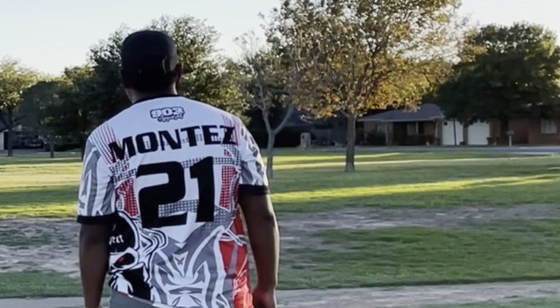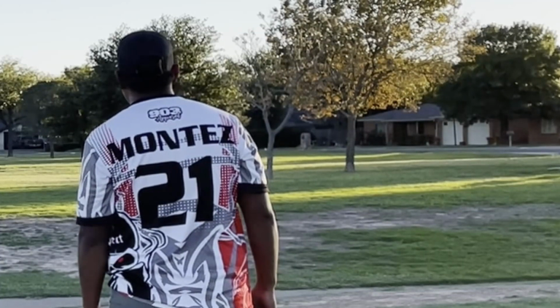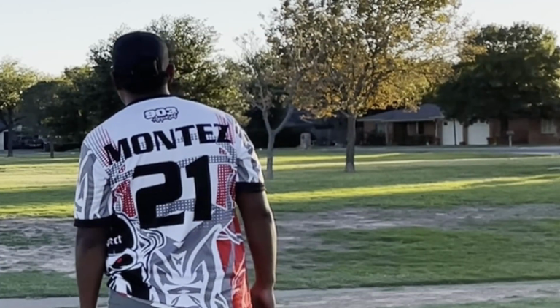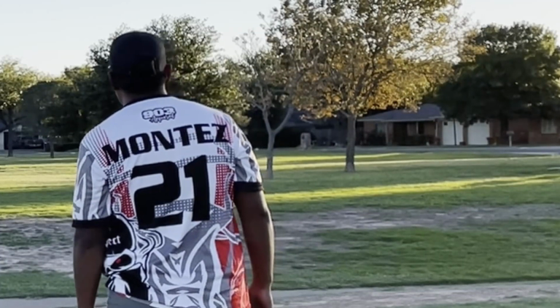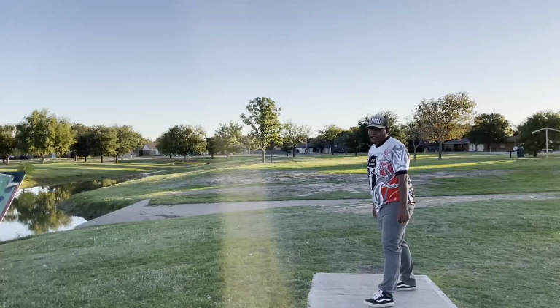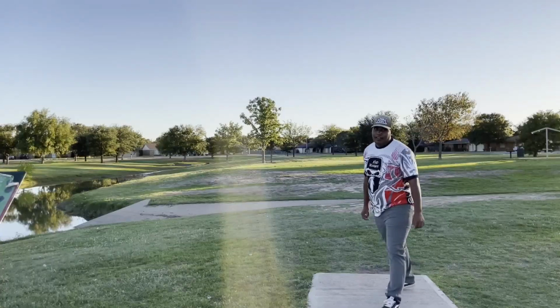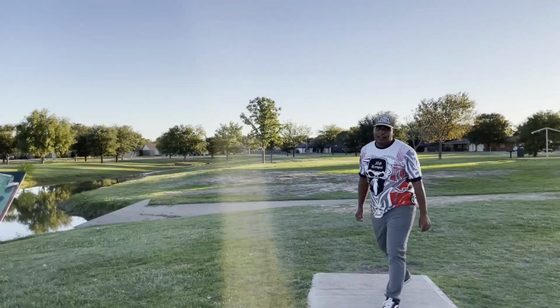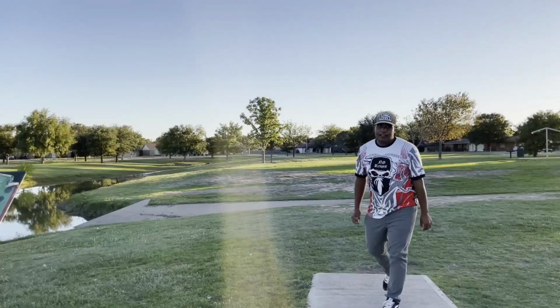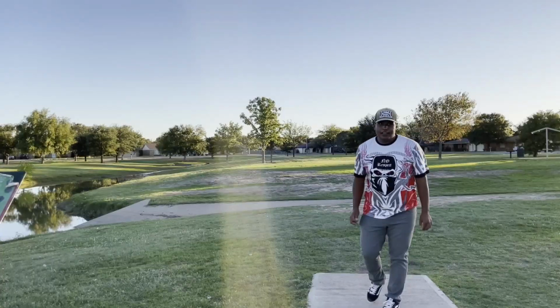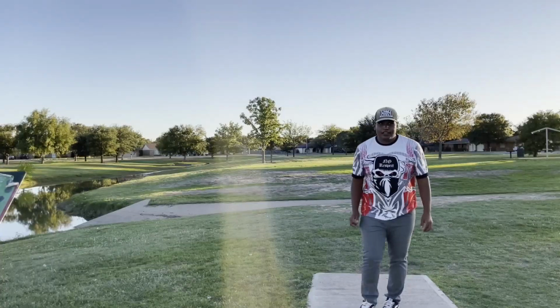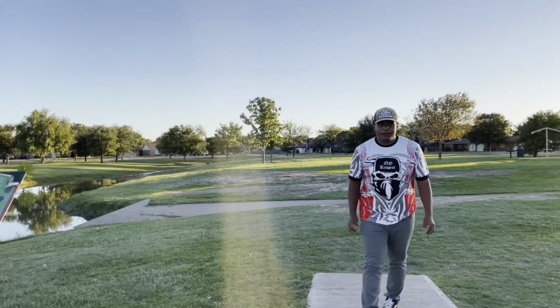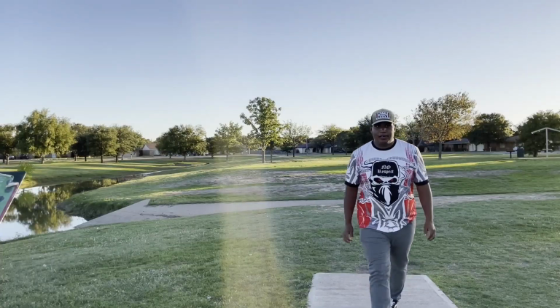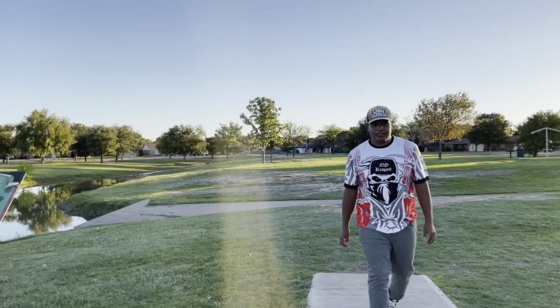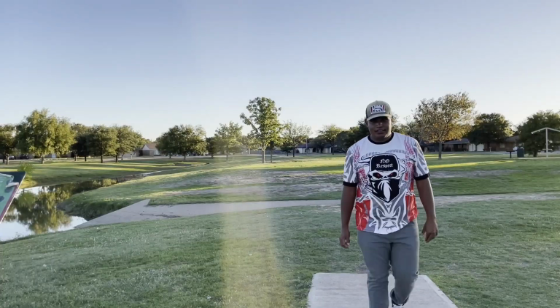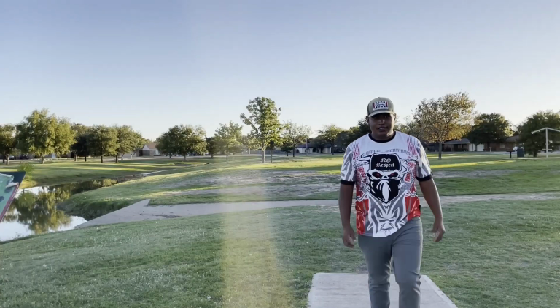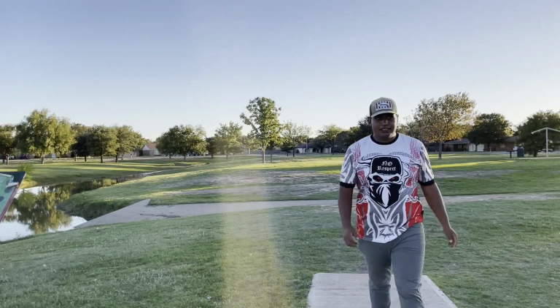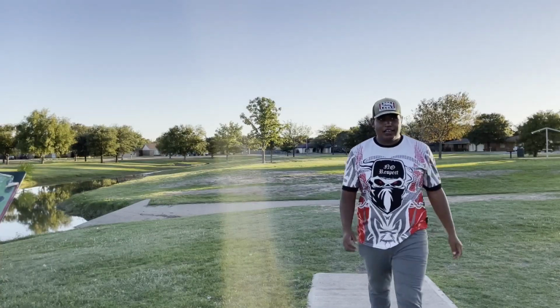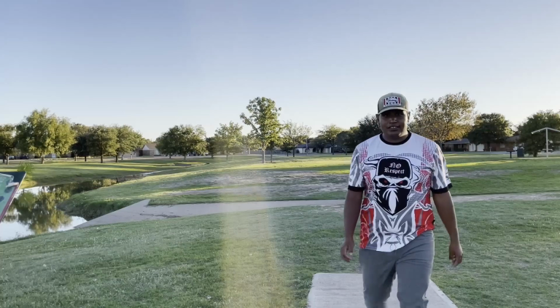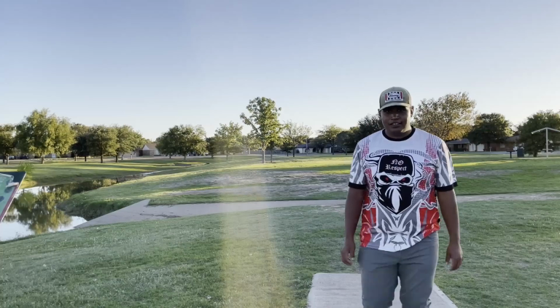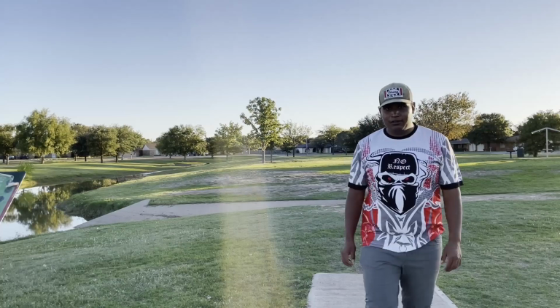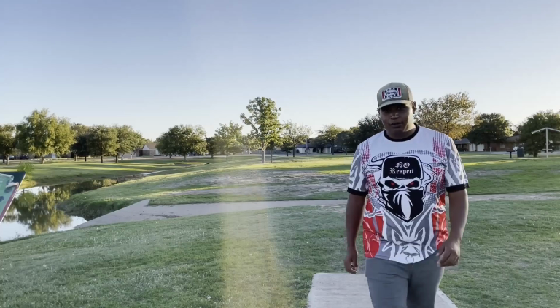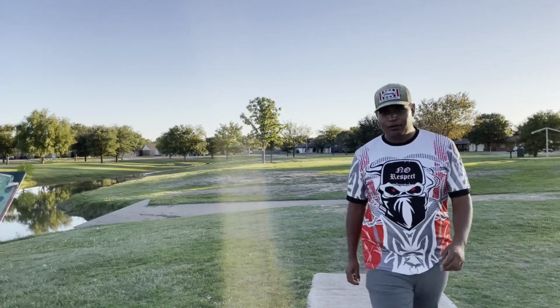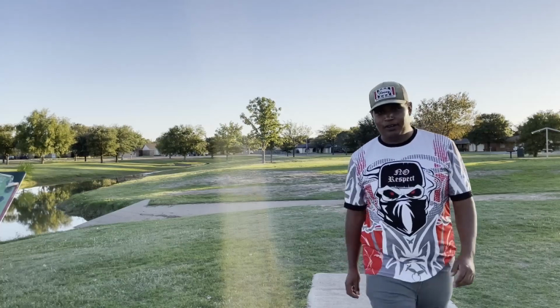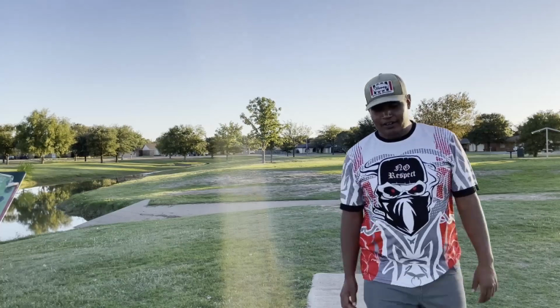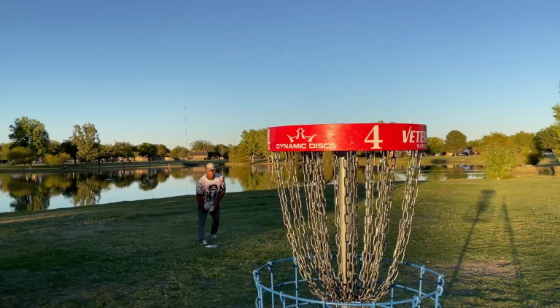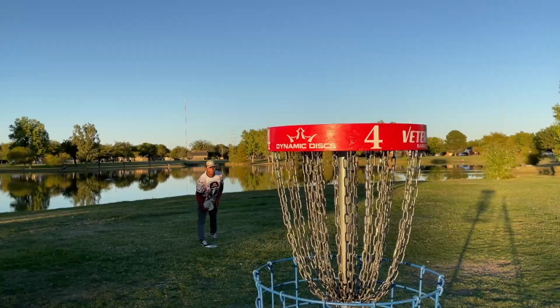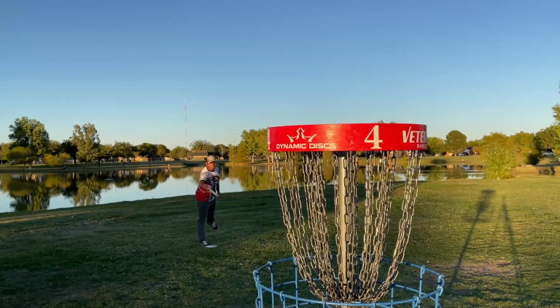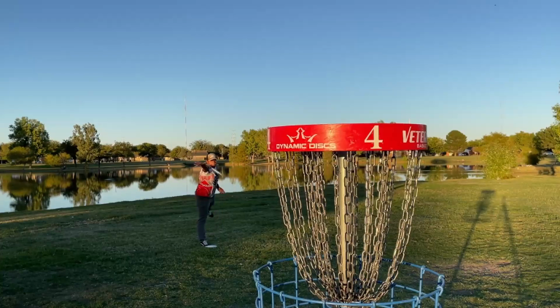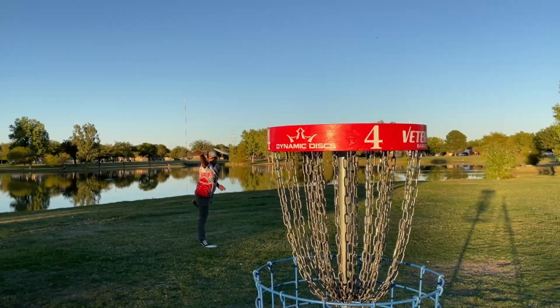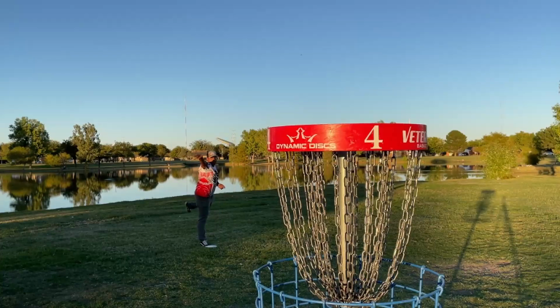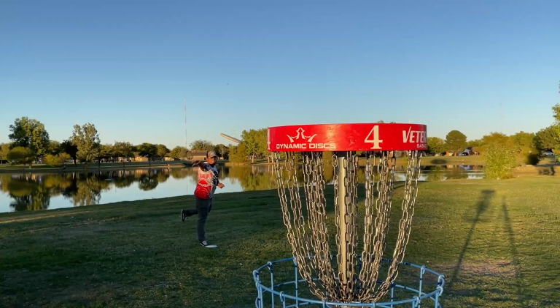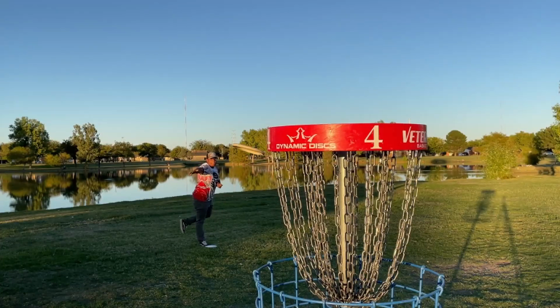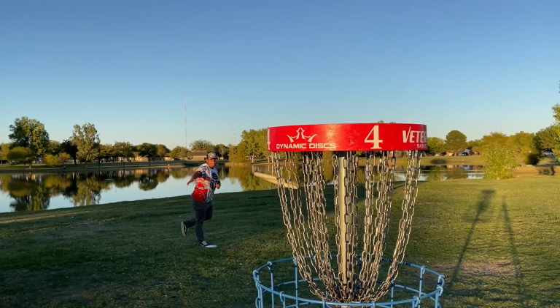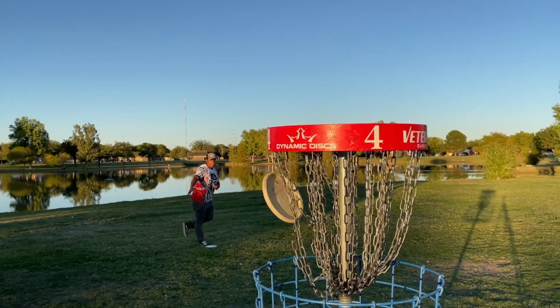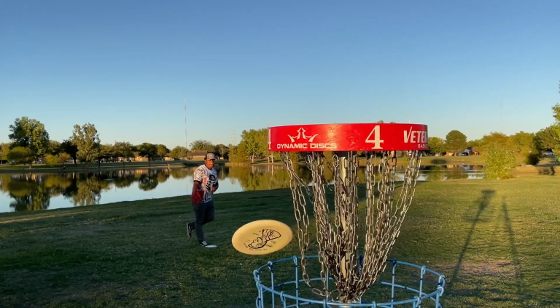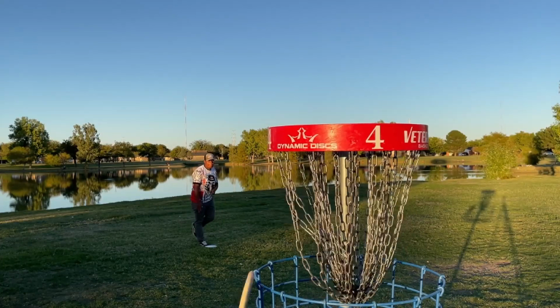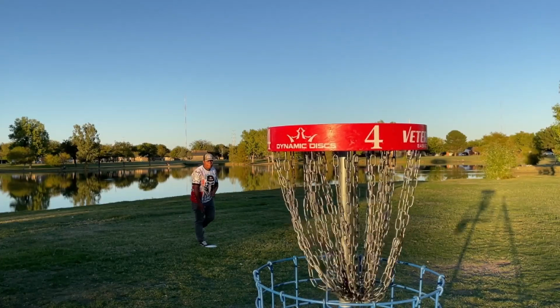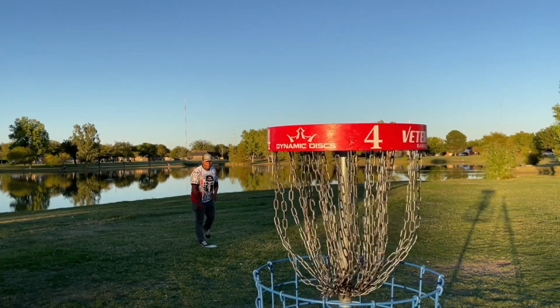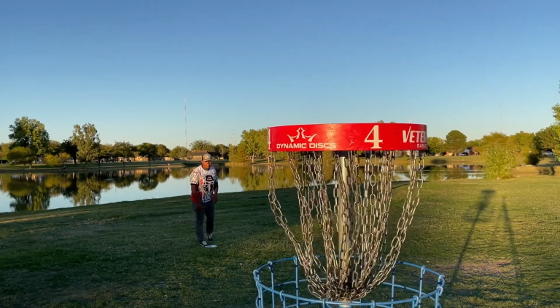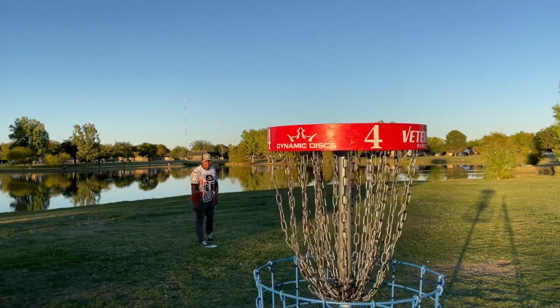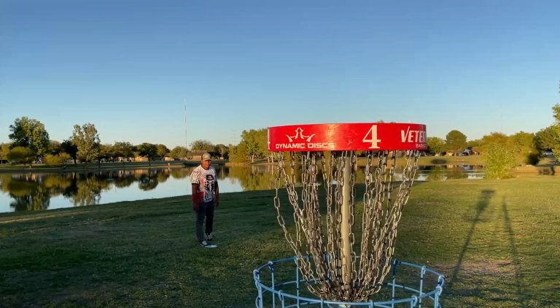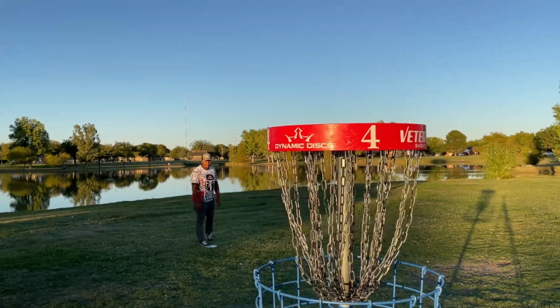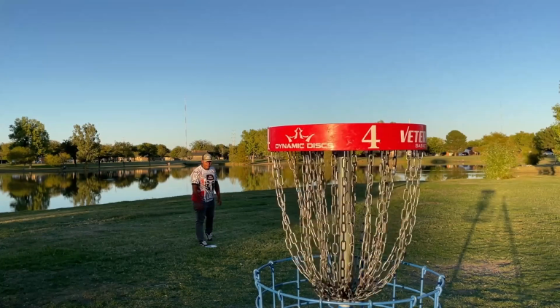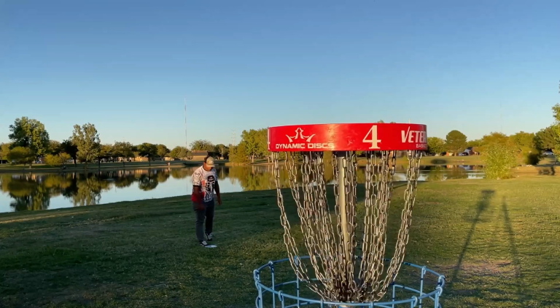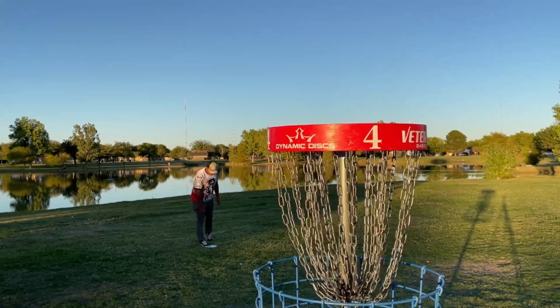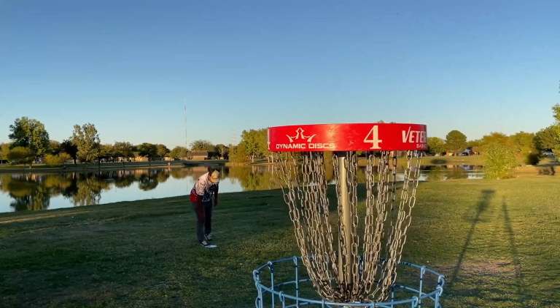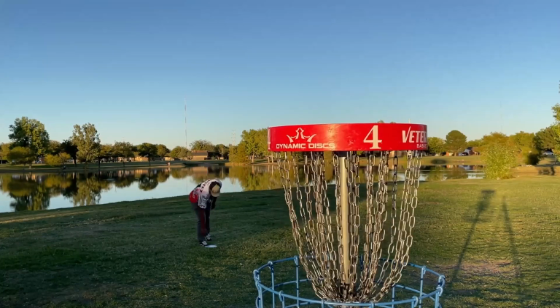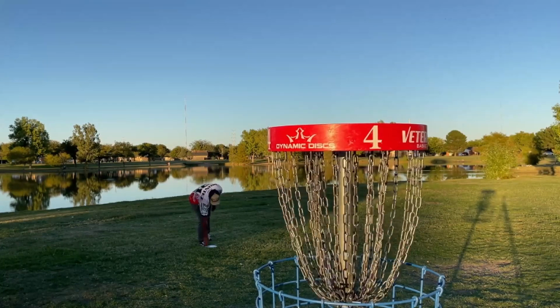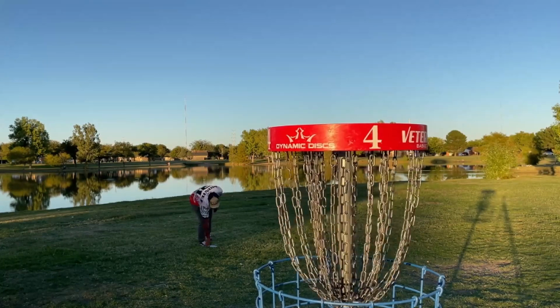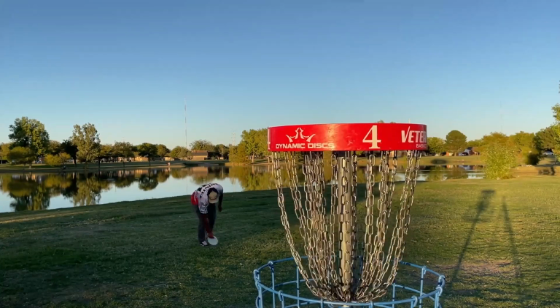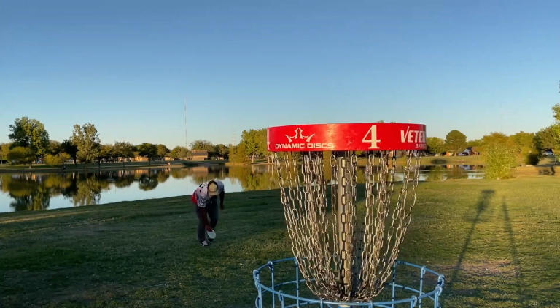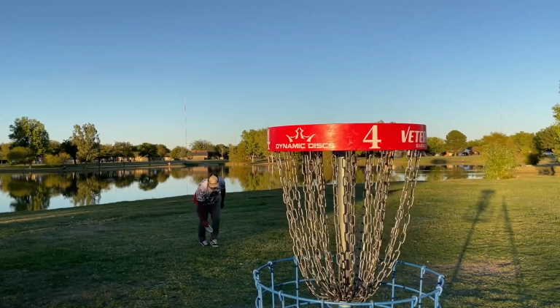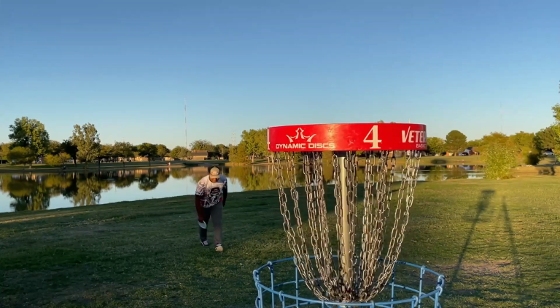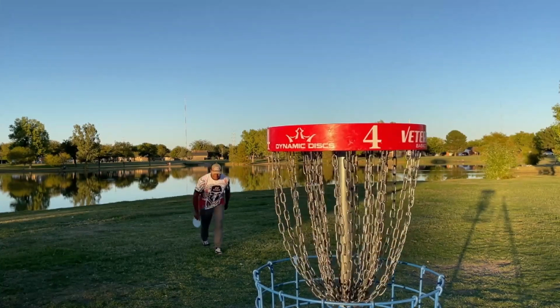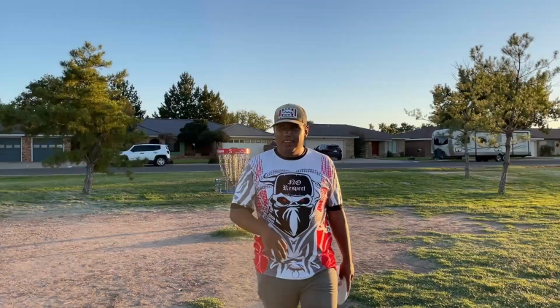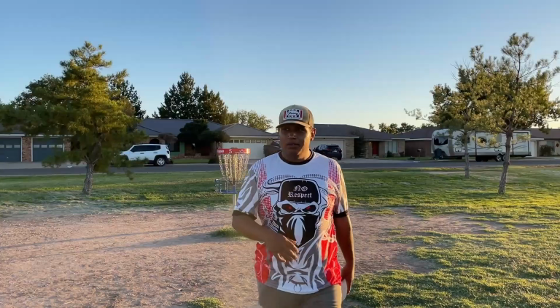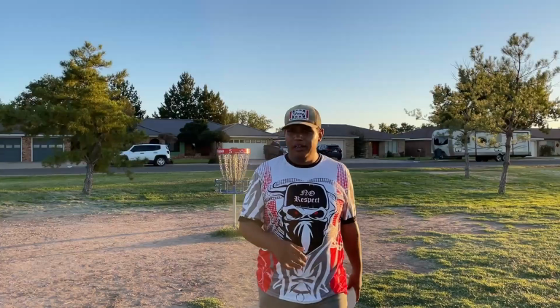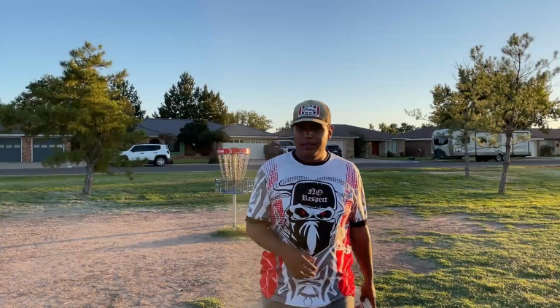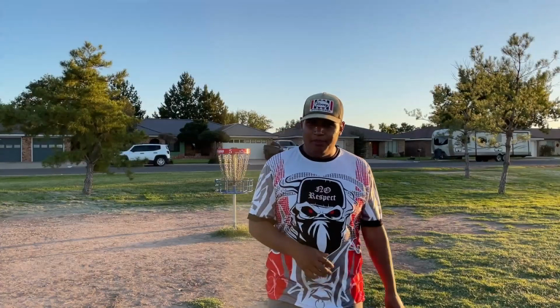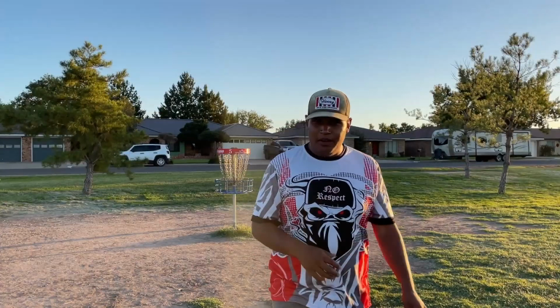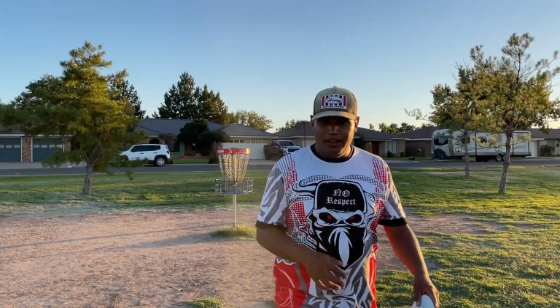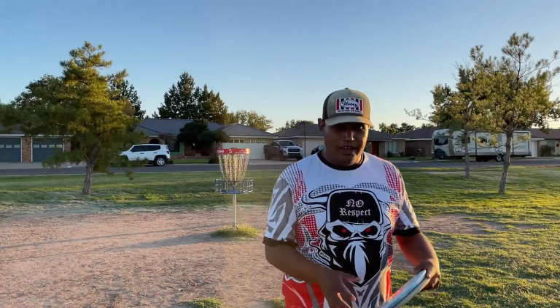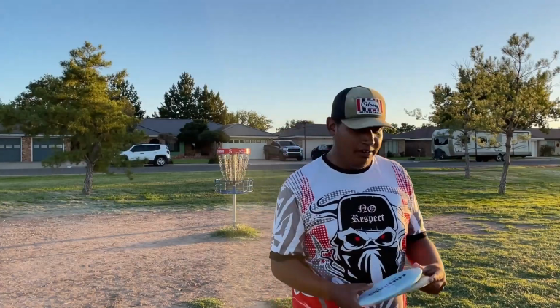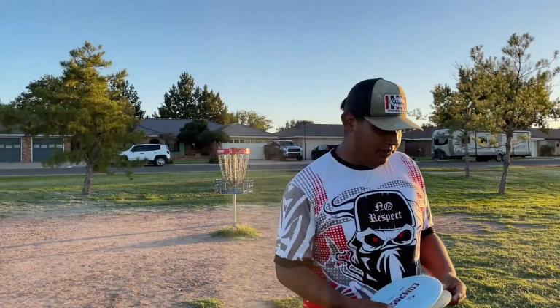Now that DX plastic is actually ruined, I think we need a birdie out.